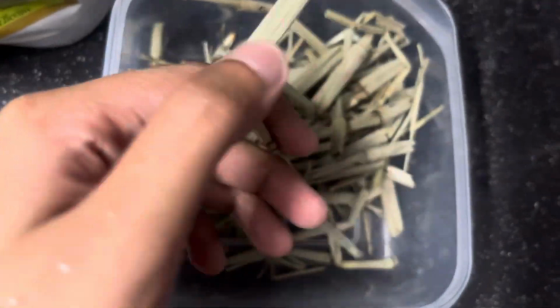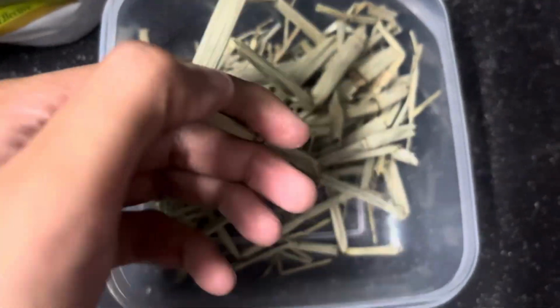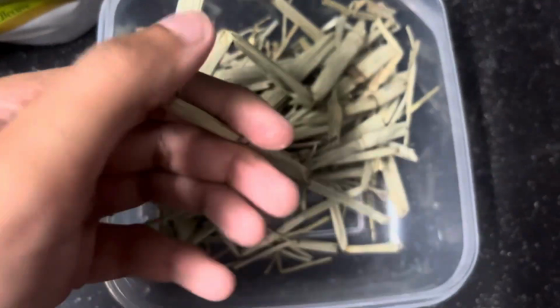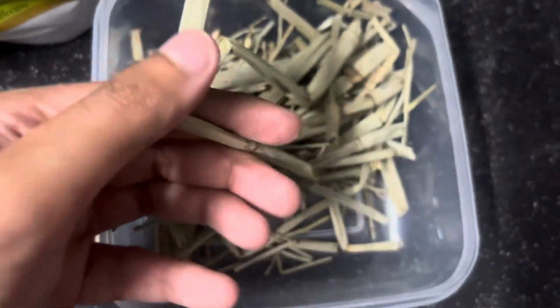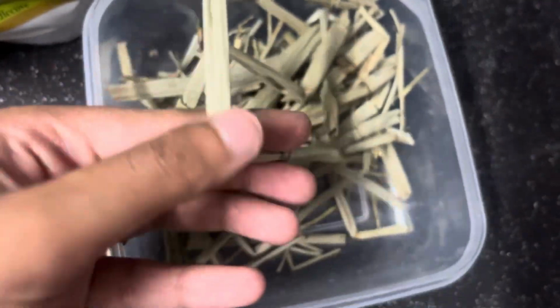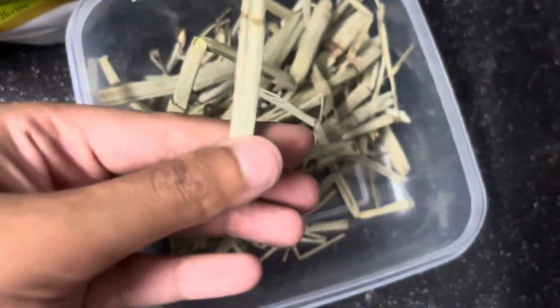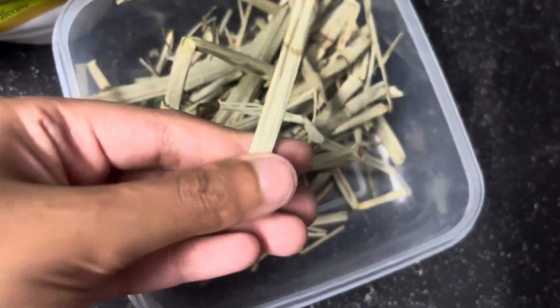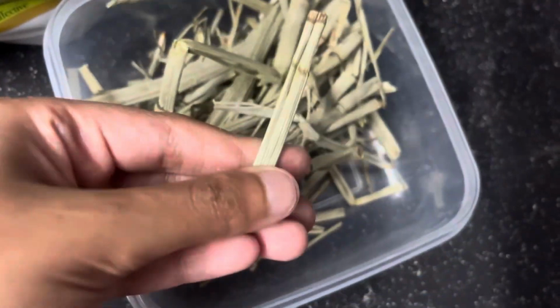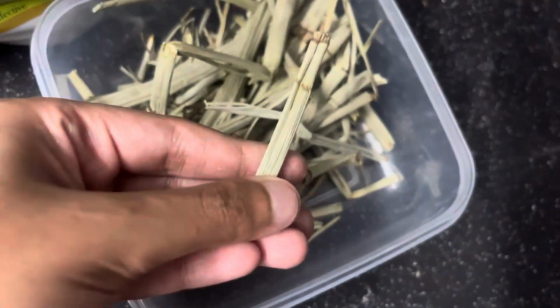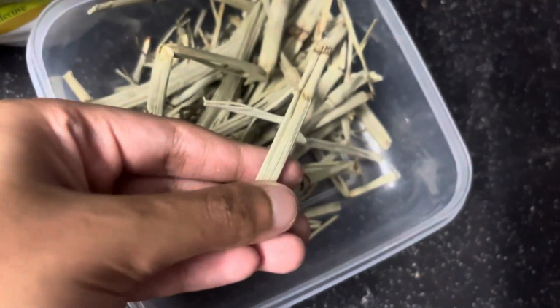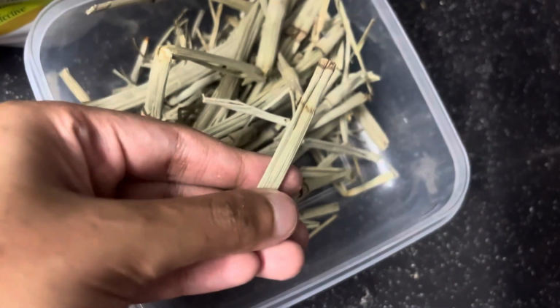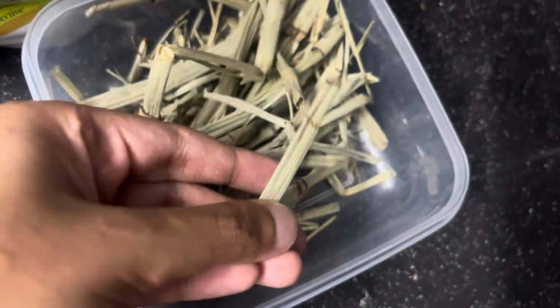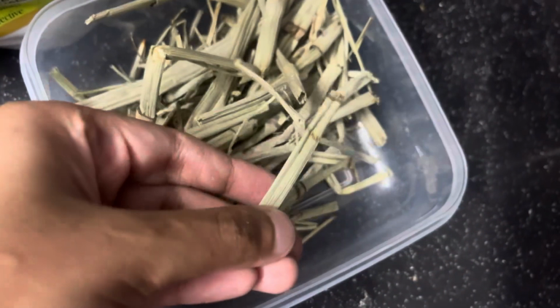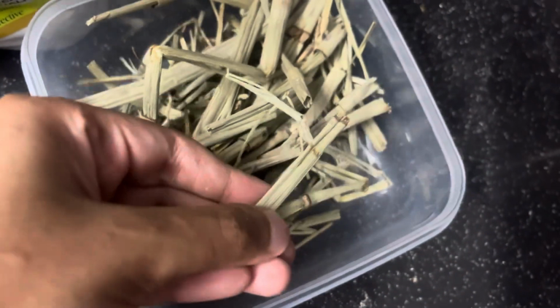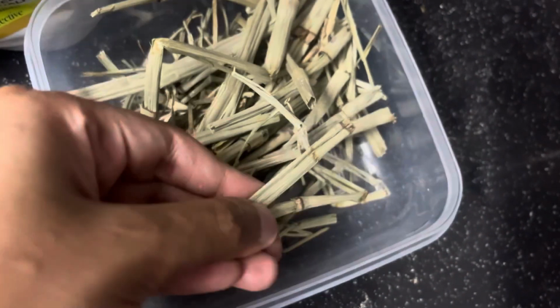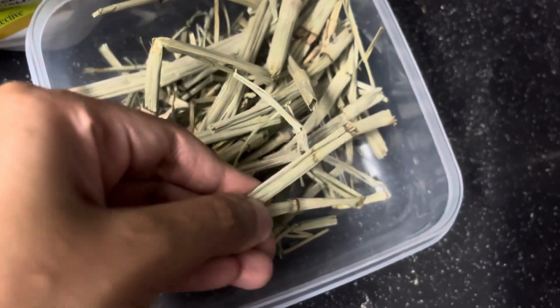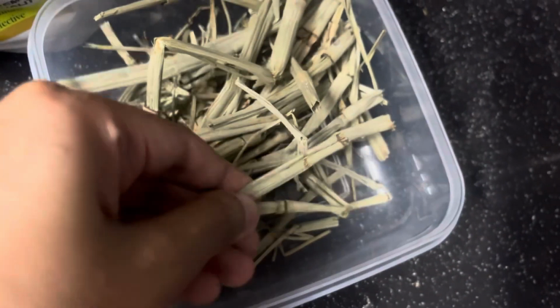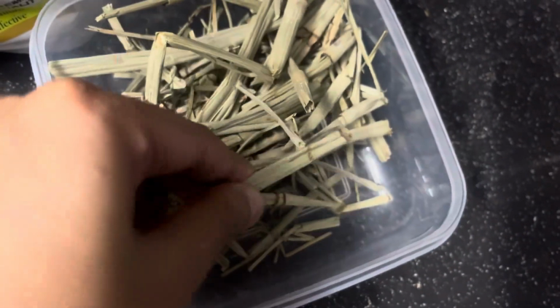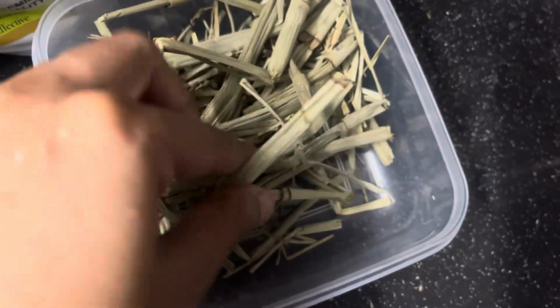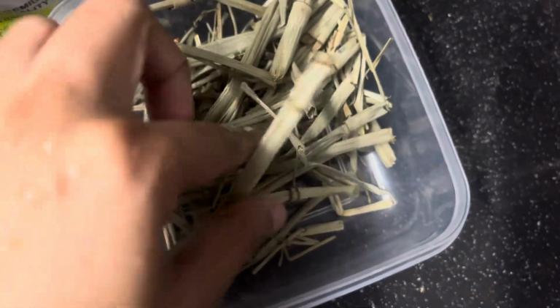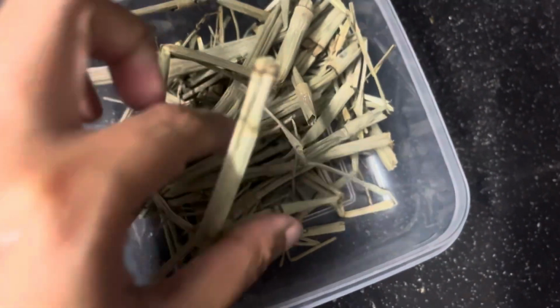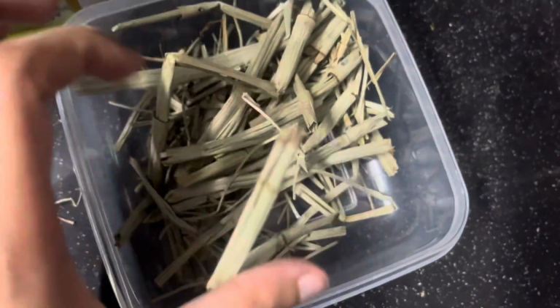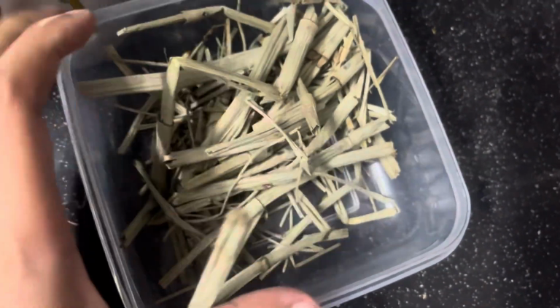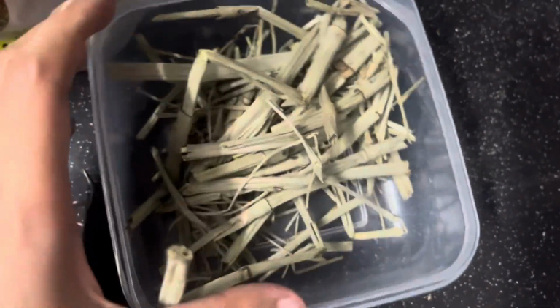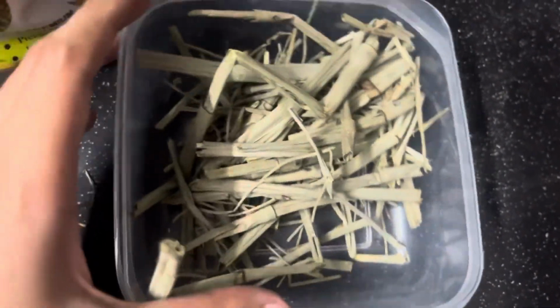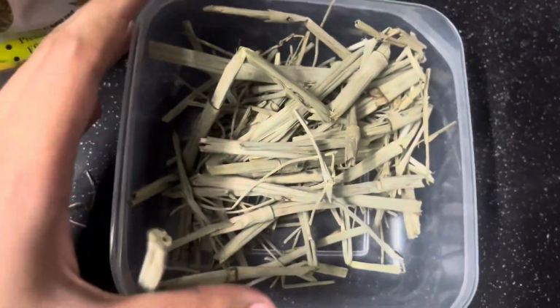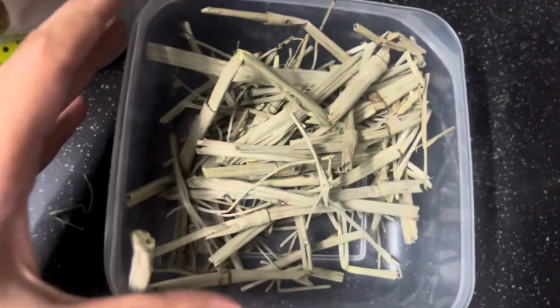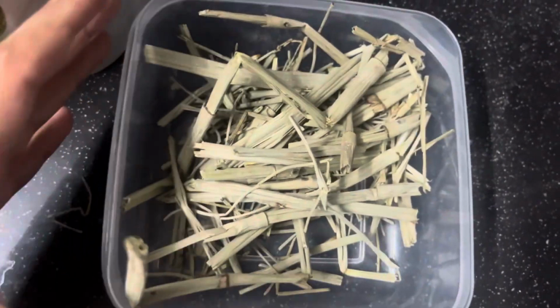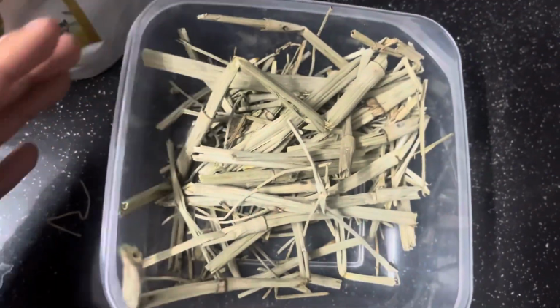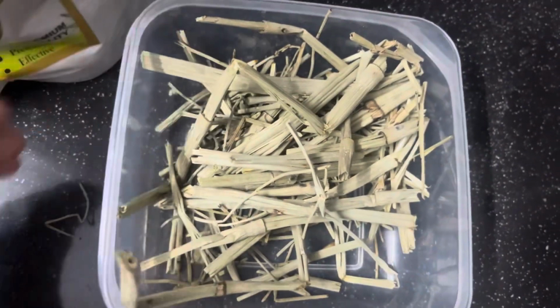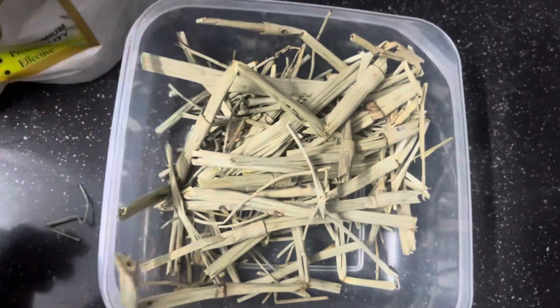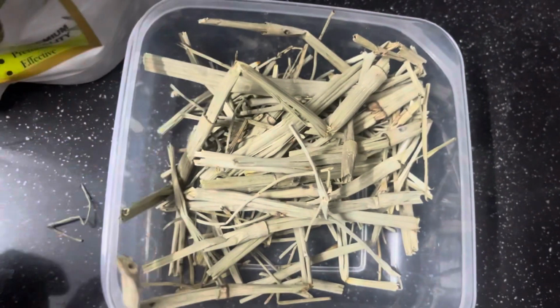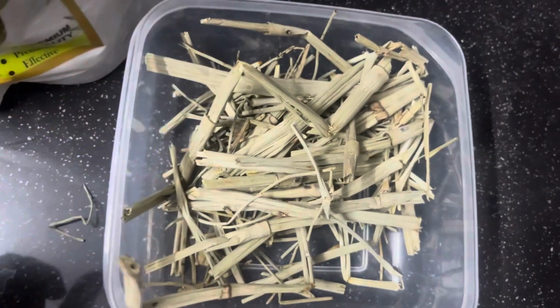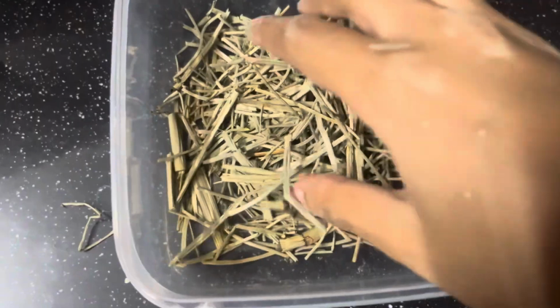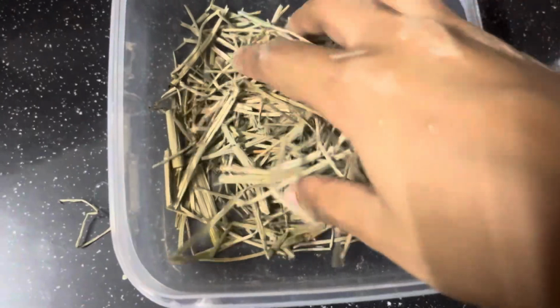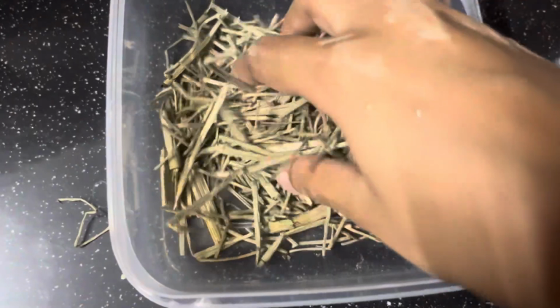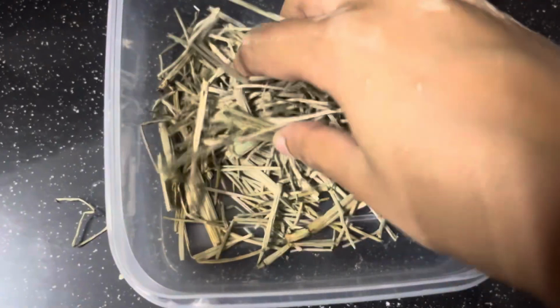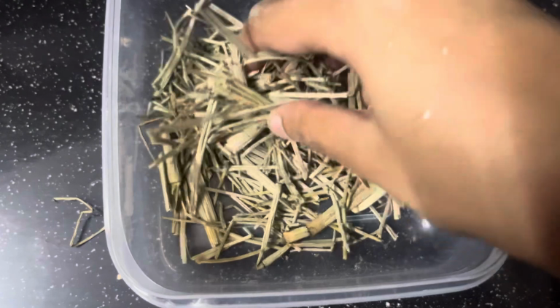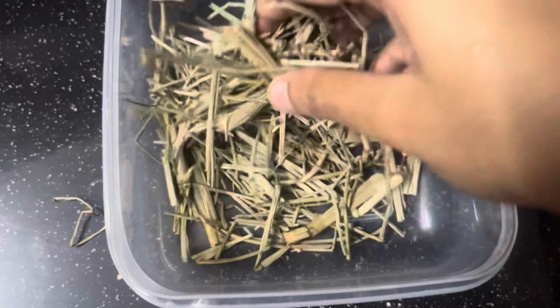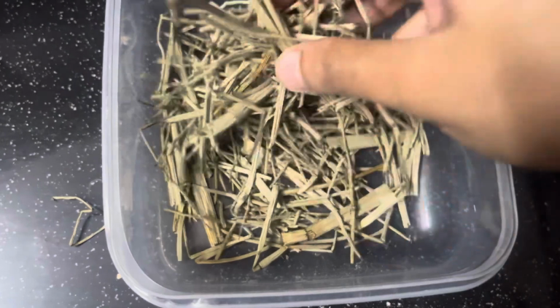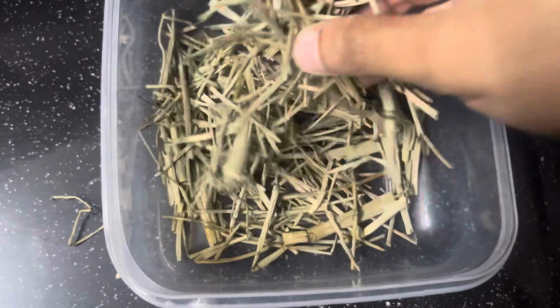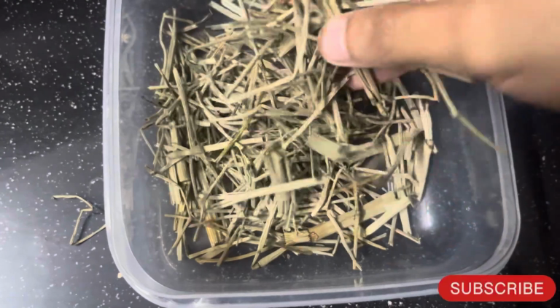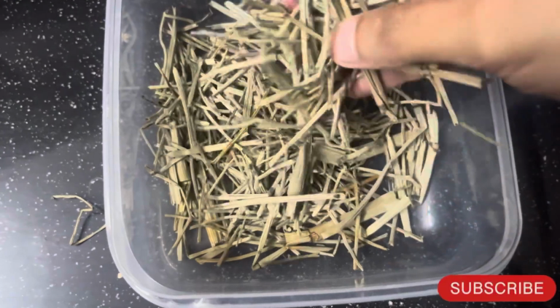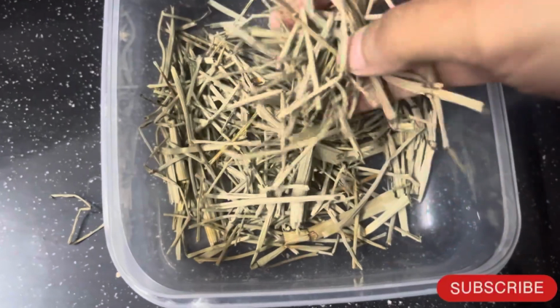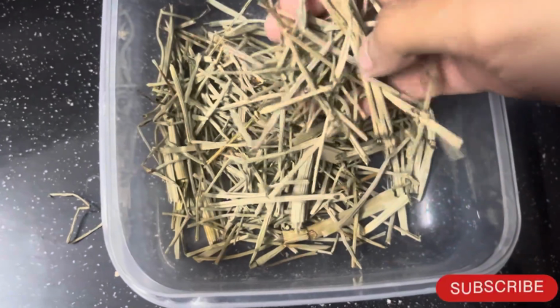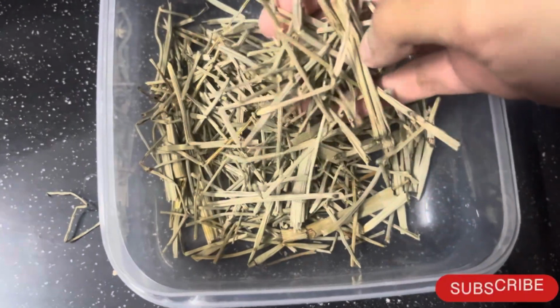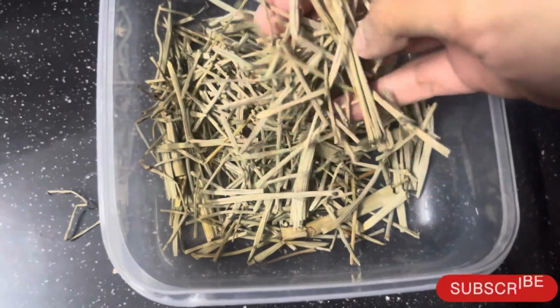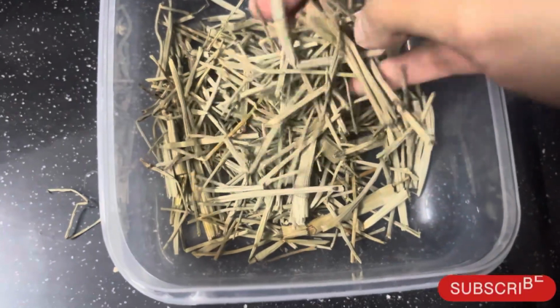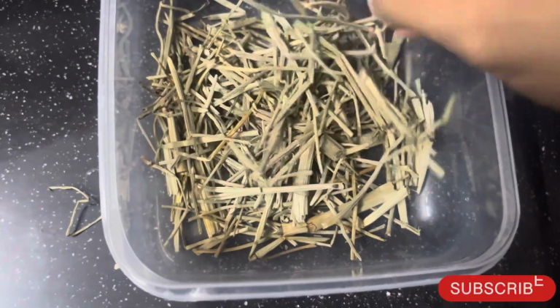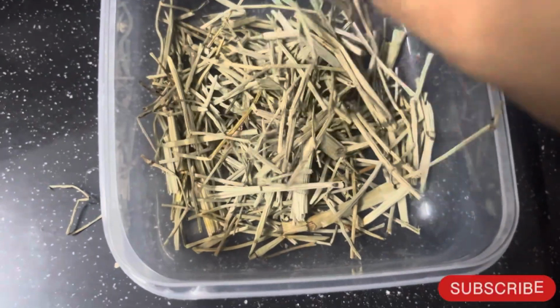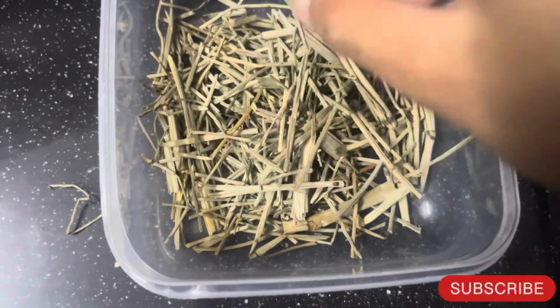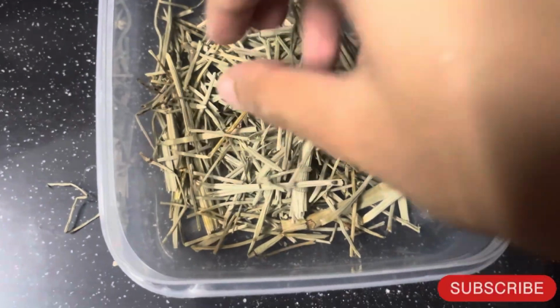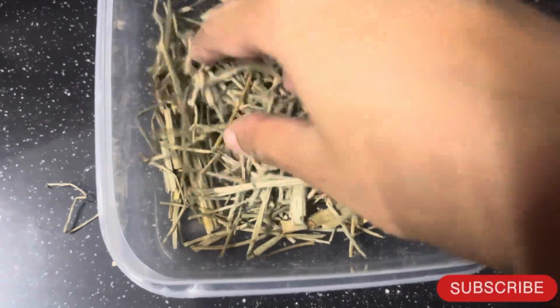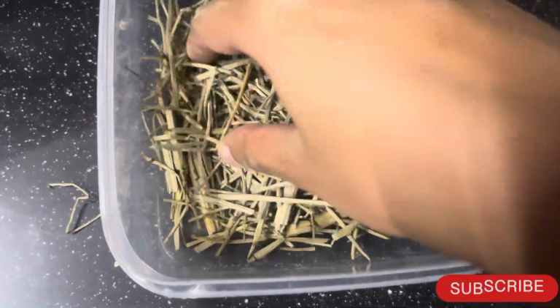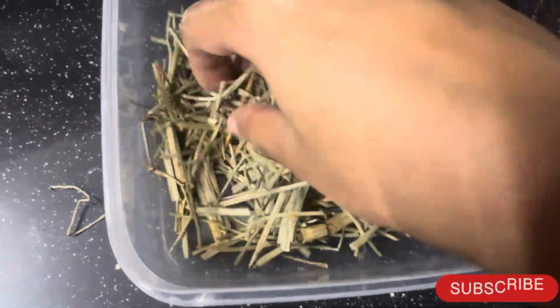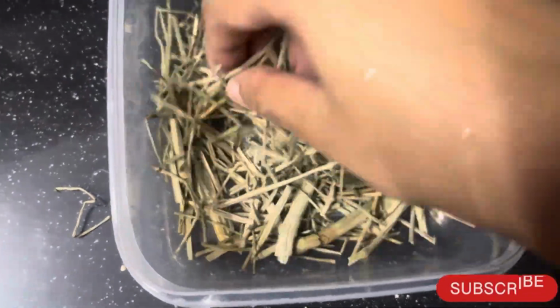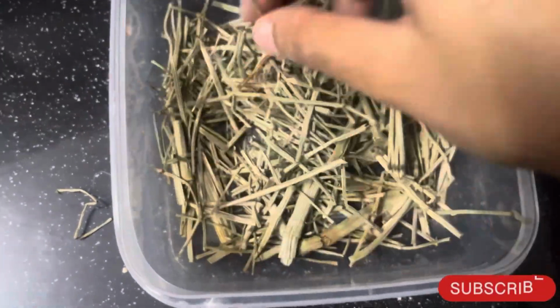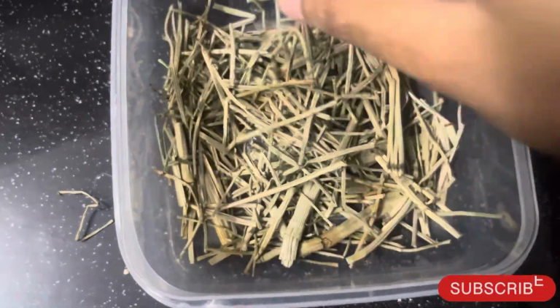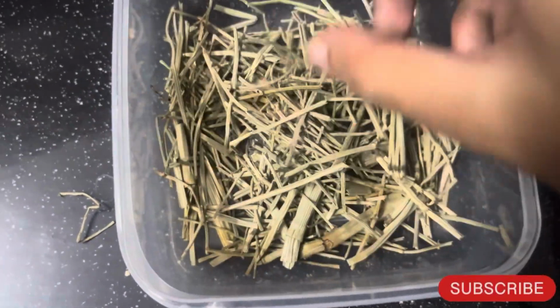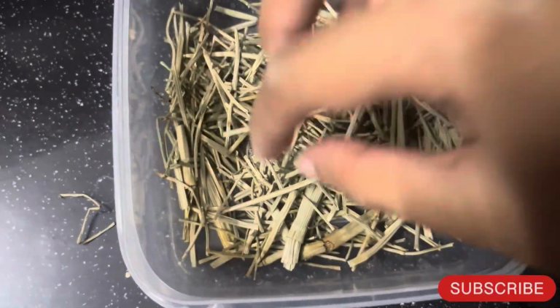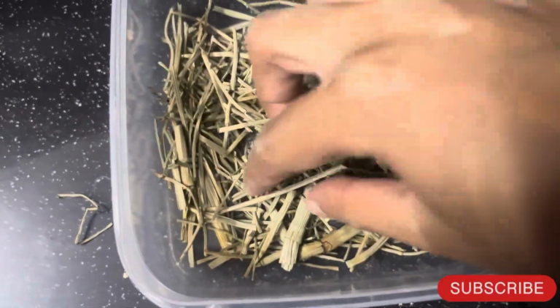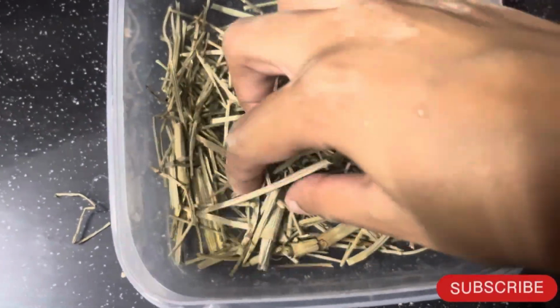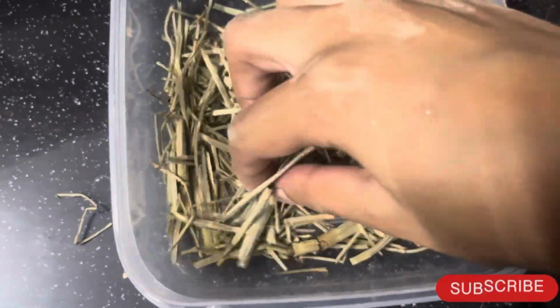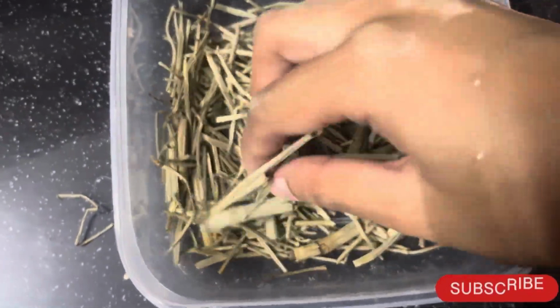We will cut the horsetail into small pieces.